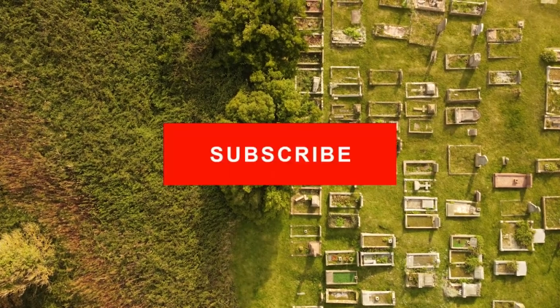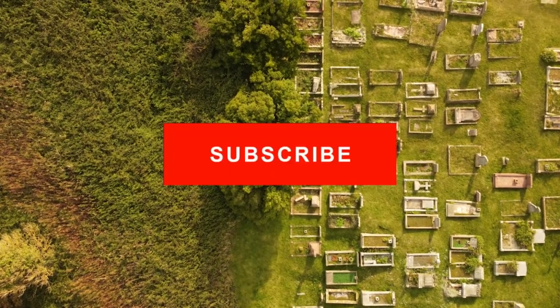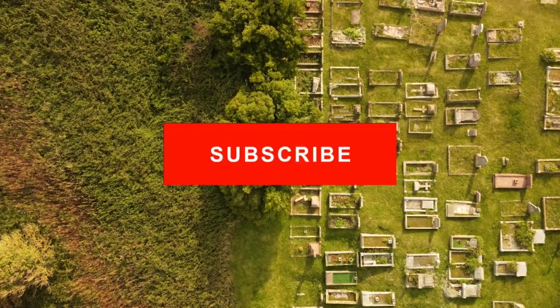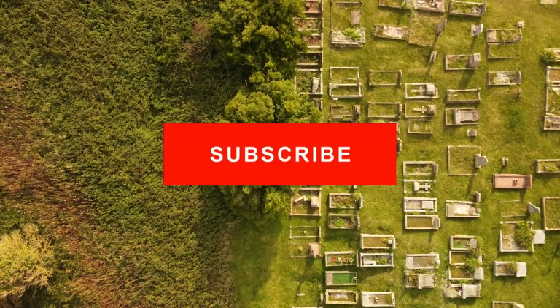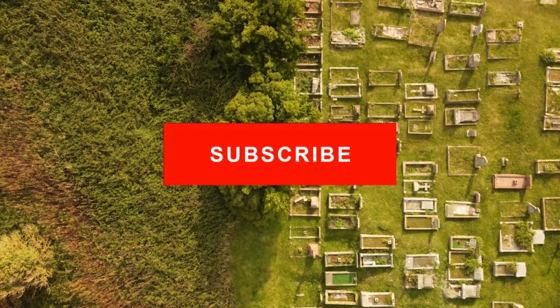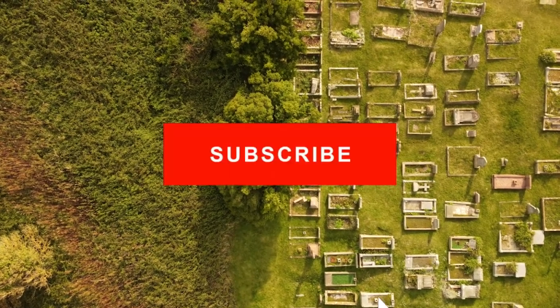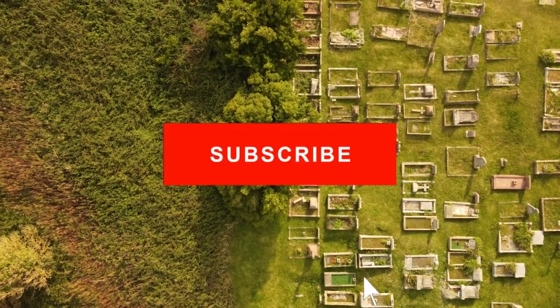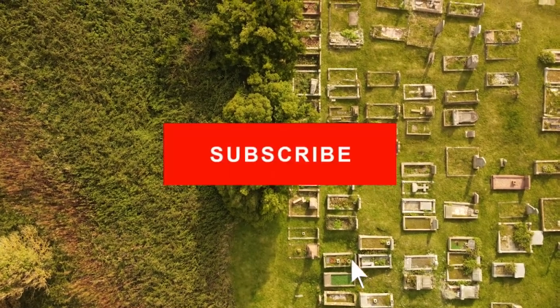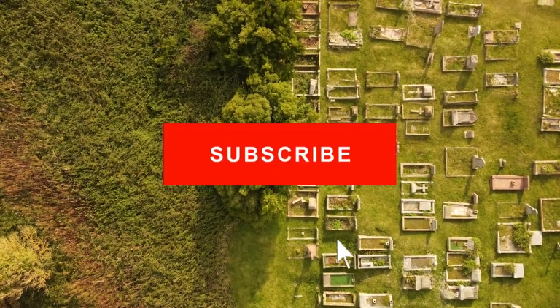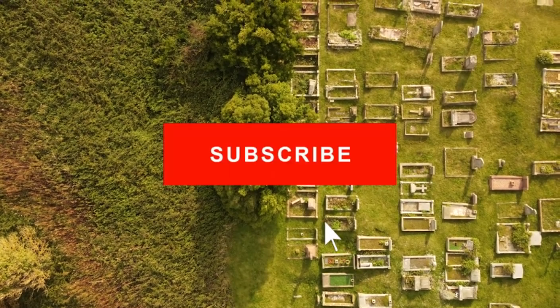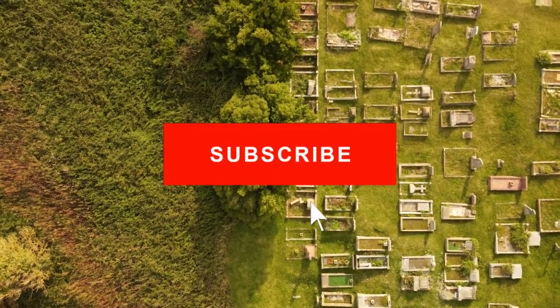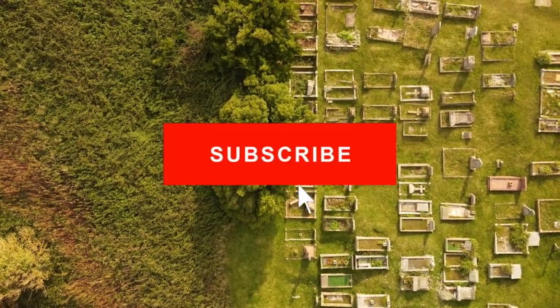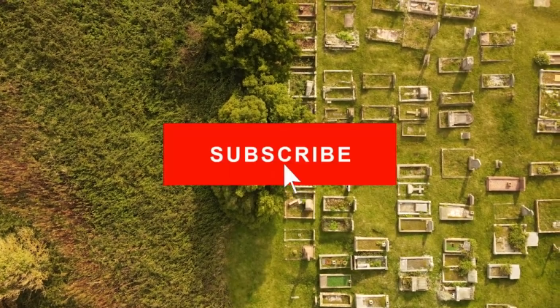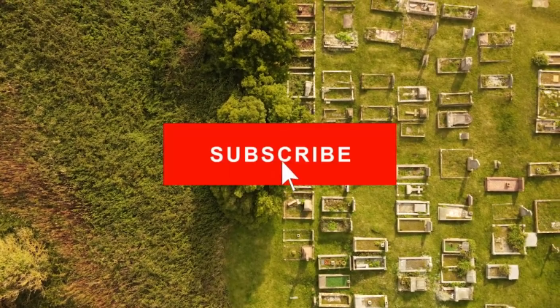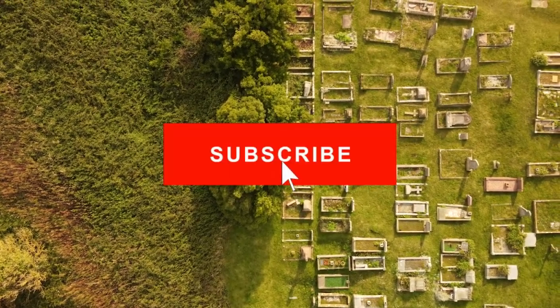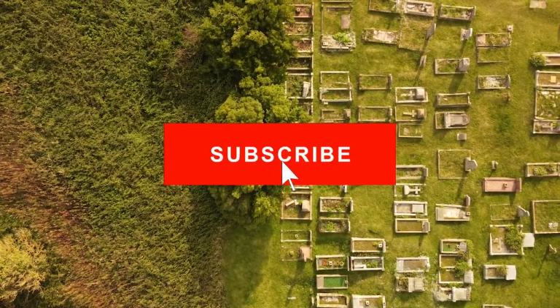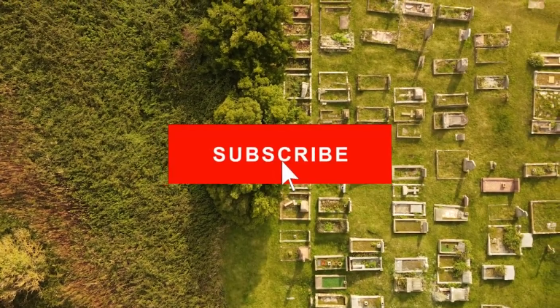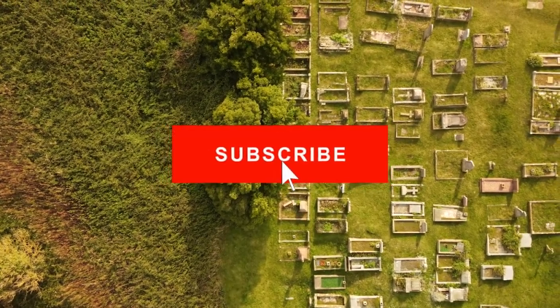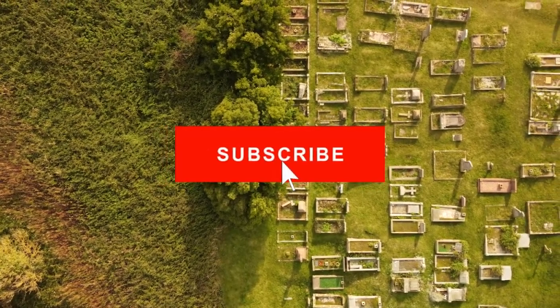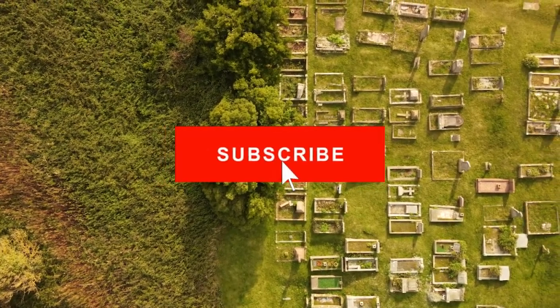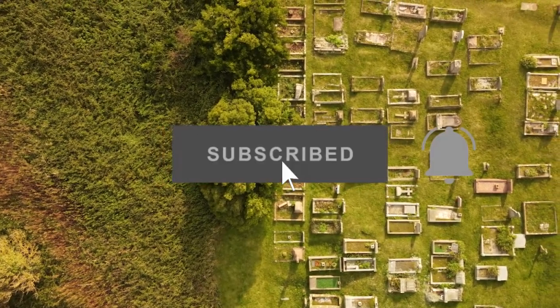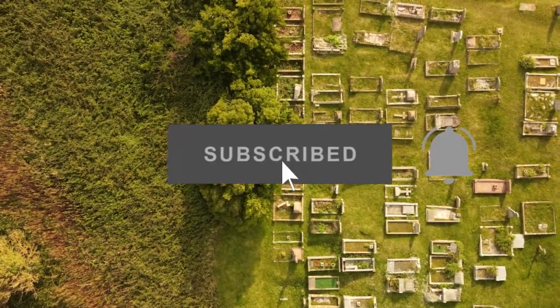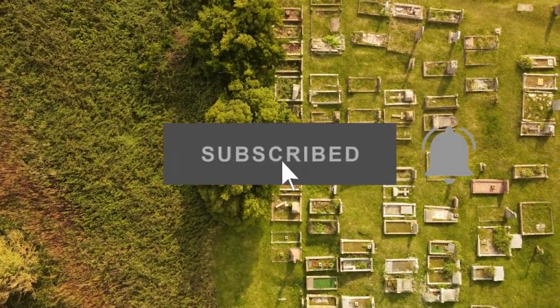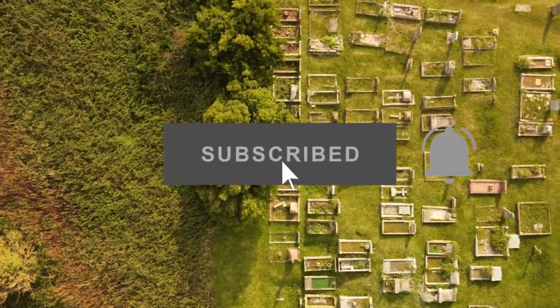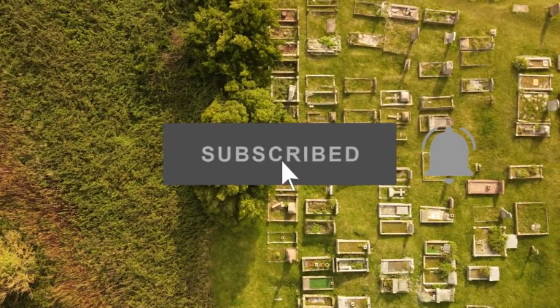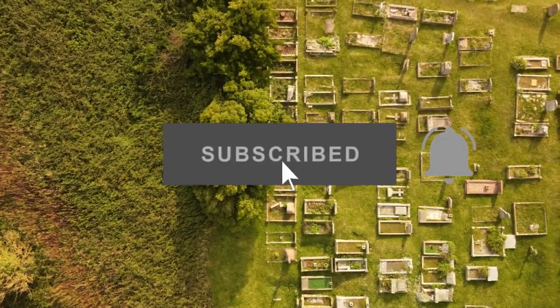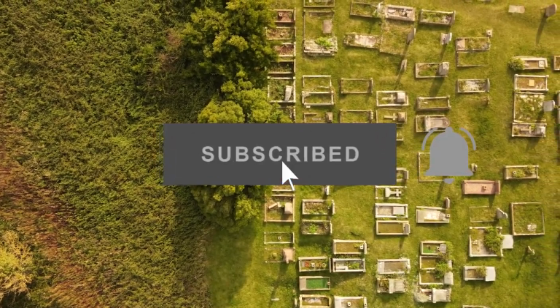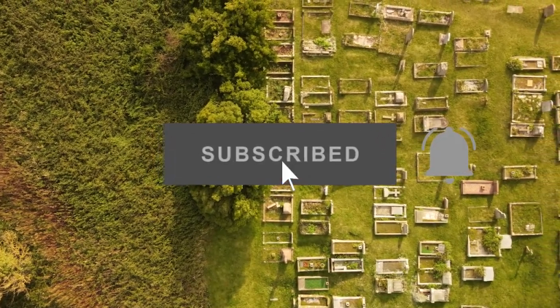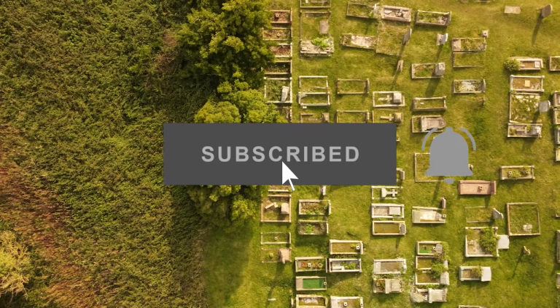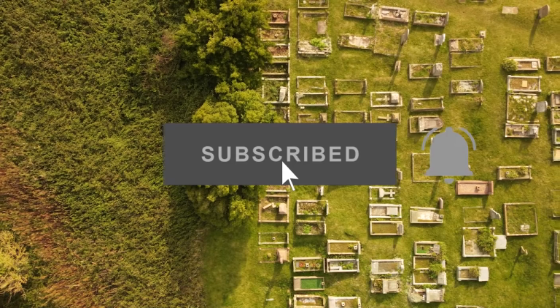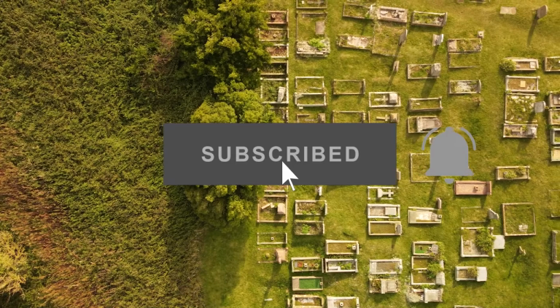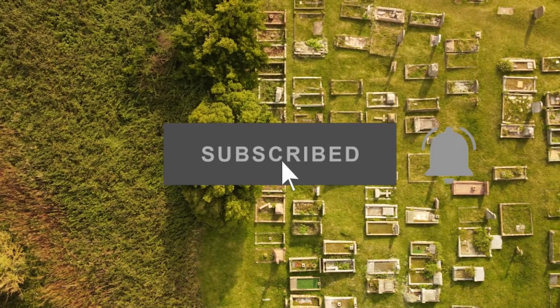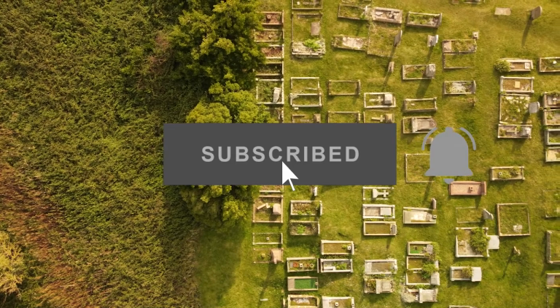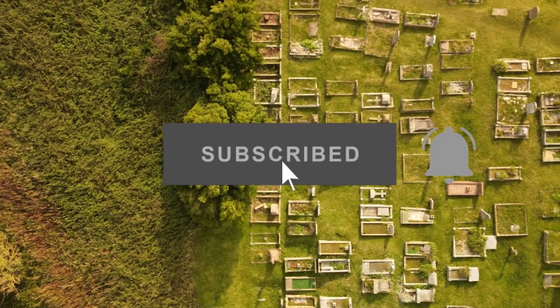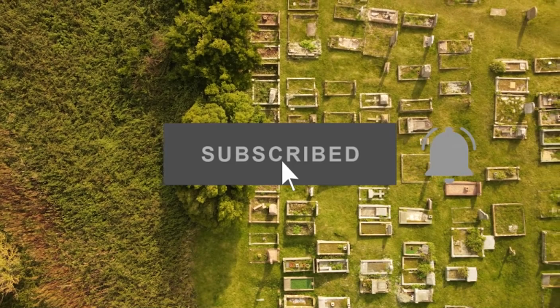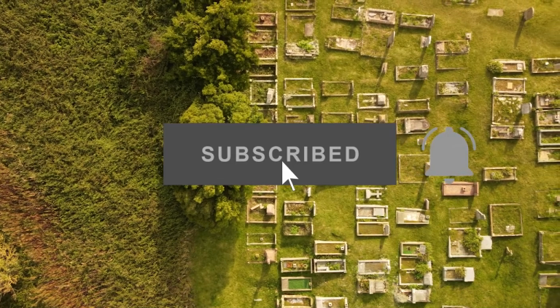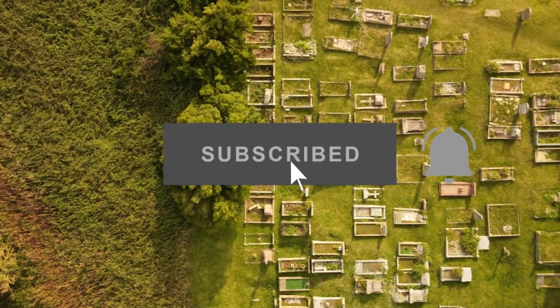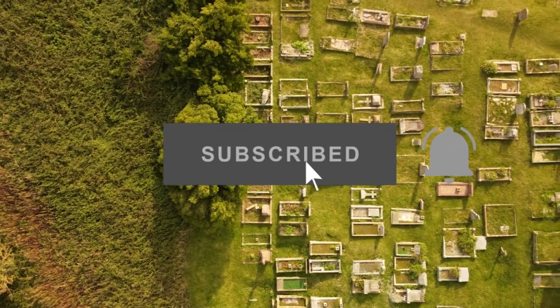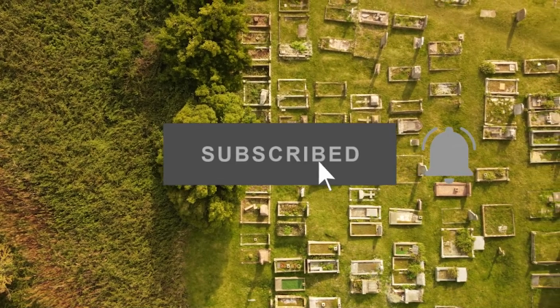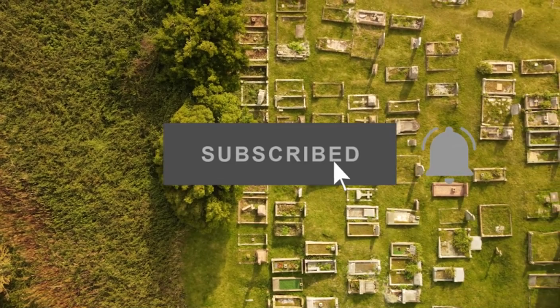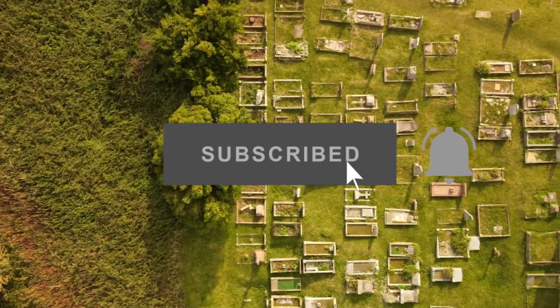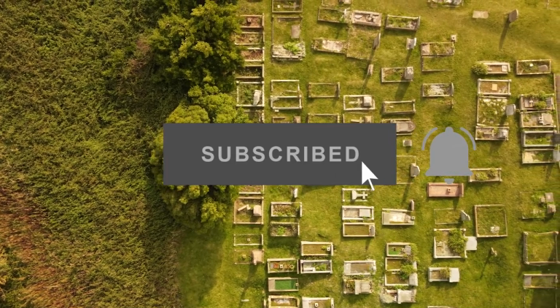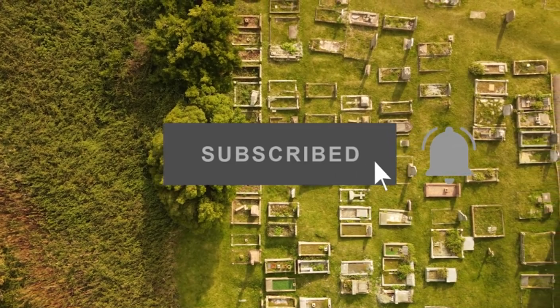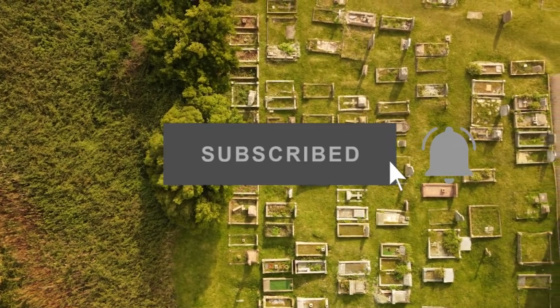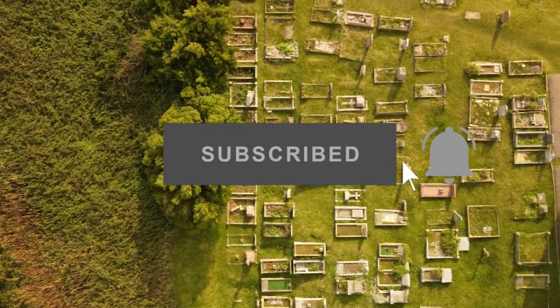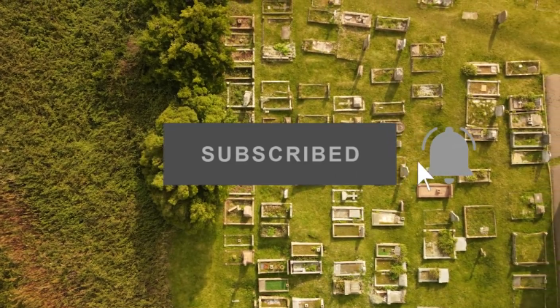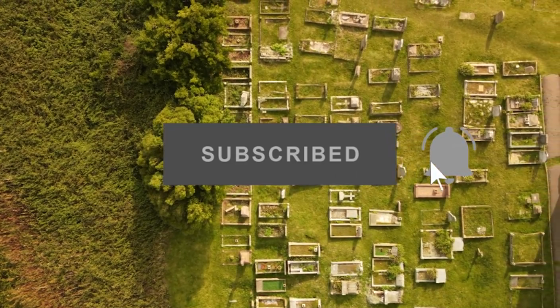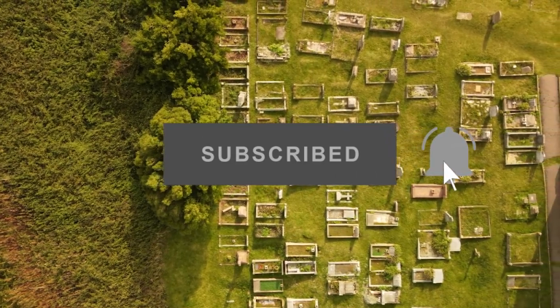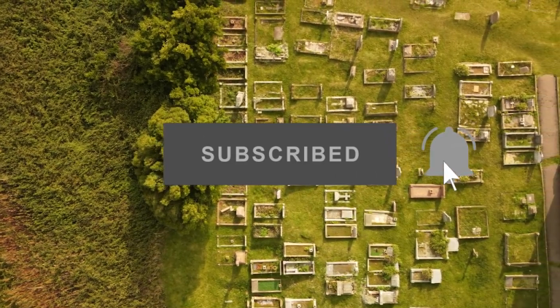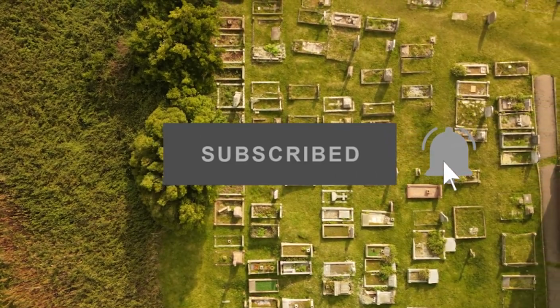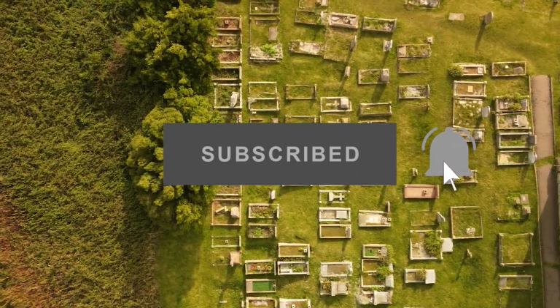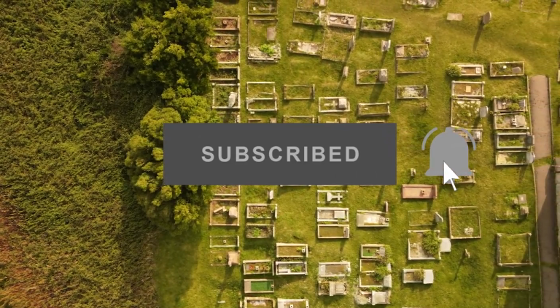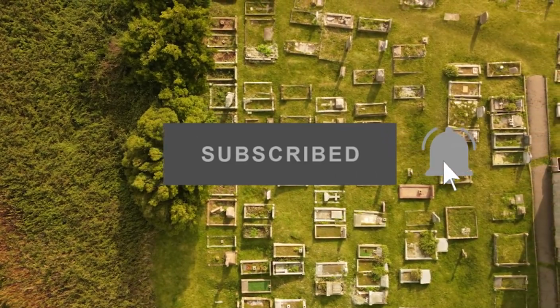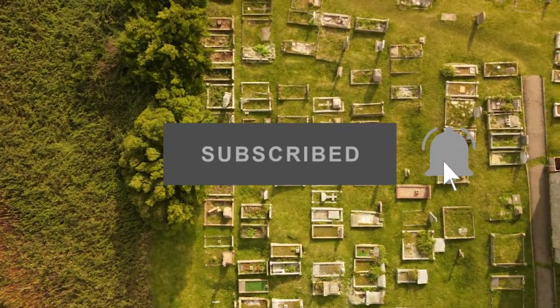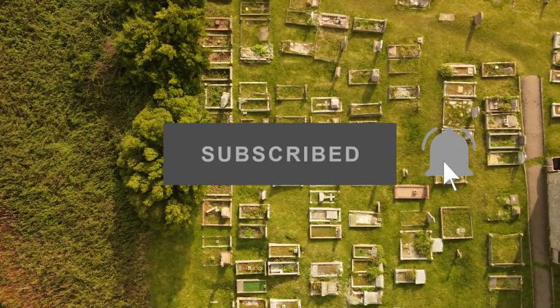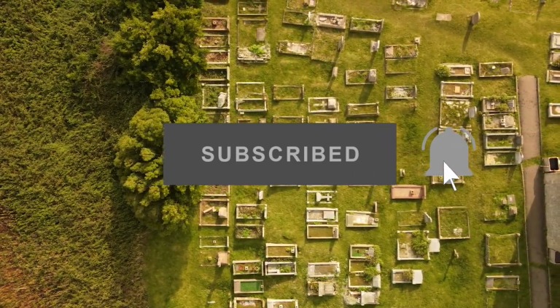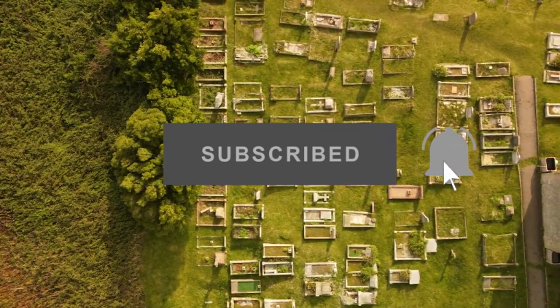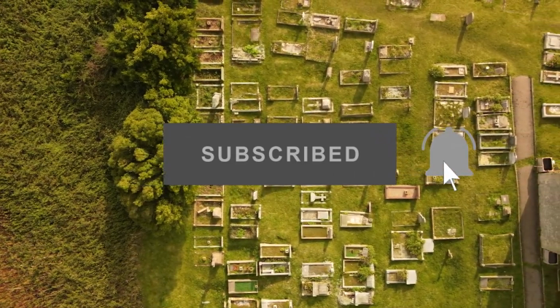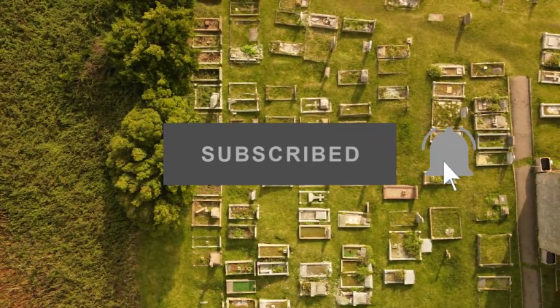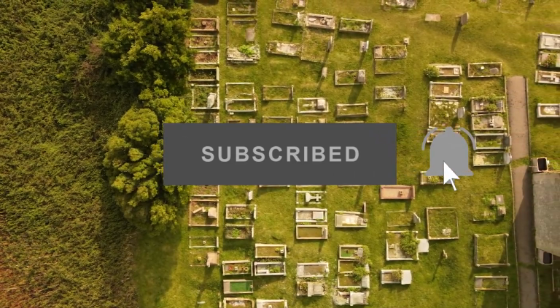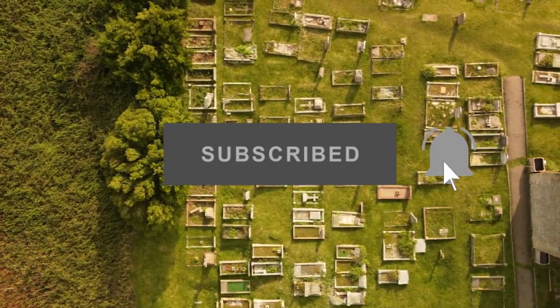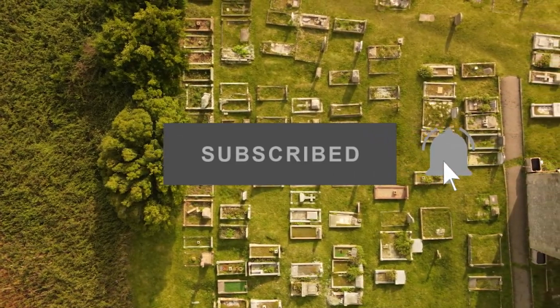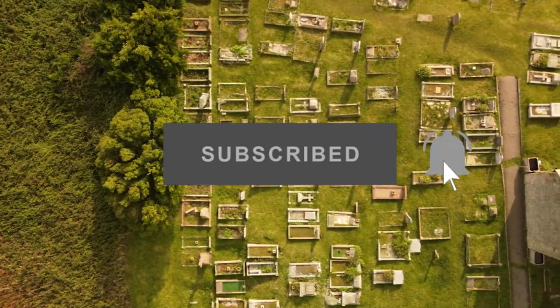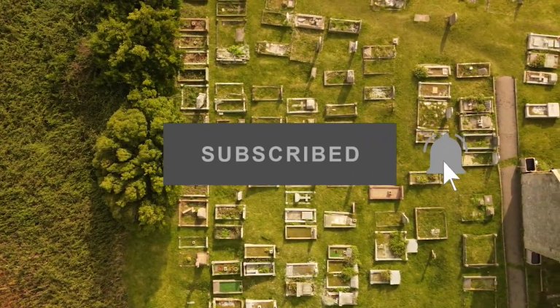Thank you for watching, and don't forget to like, comment and subscribe, and hit that notification bell for our next videos.